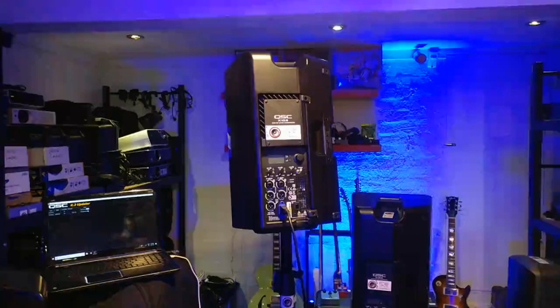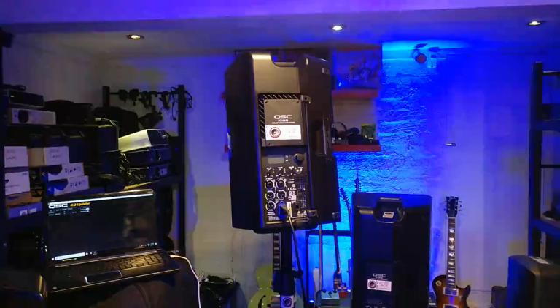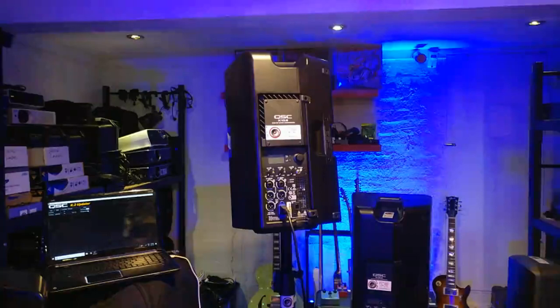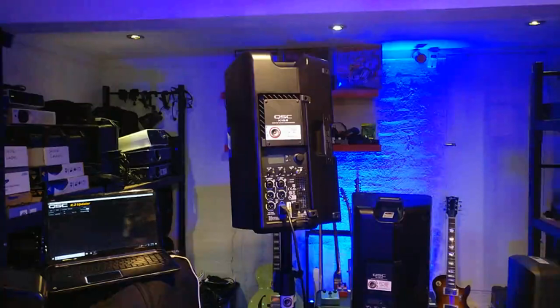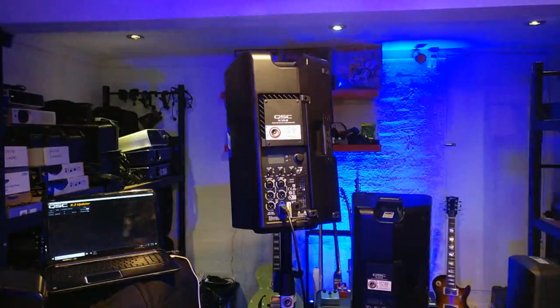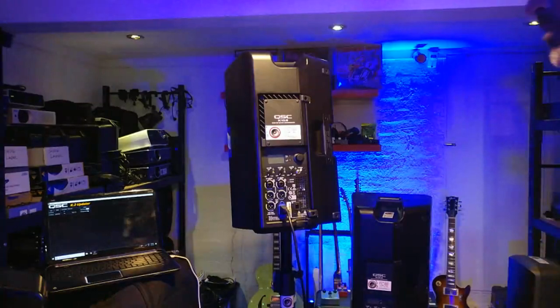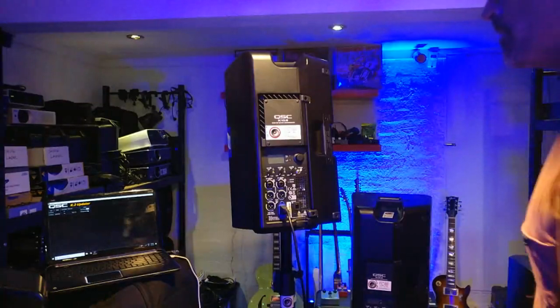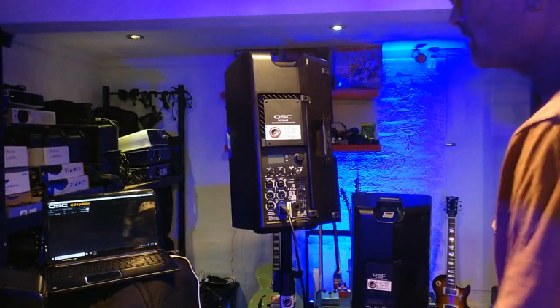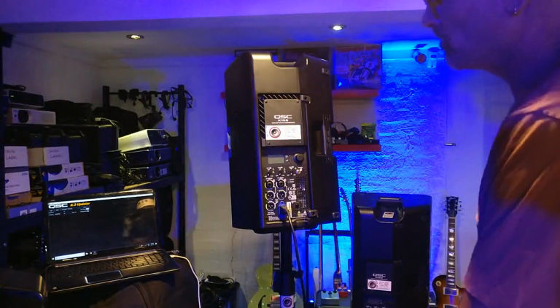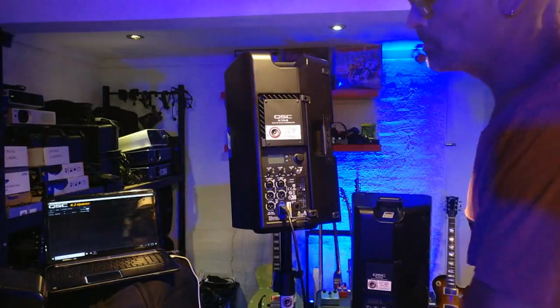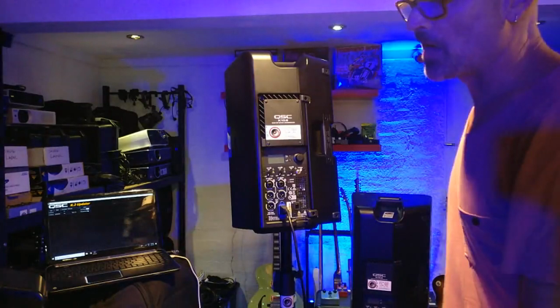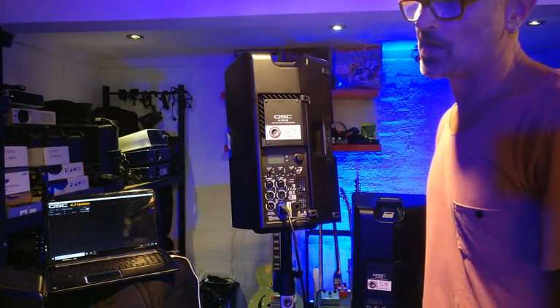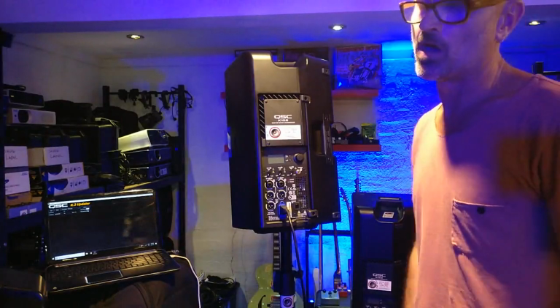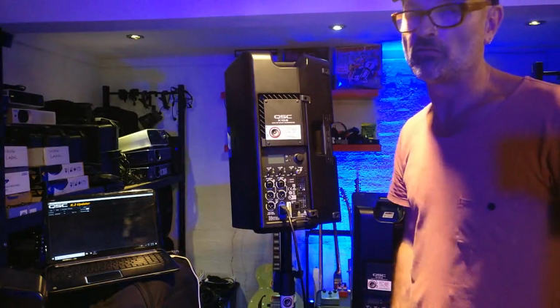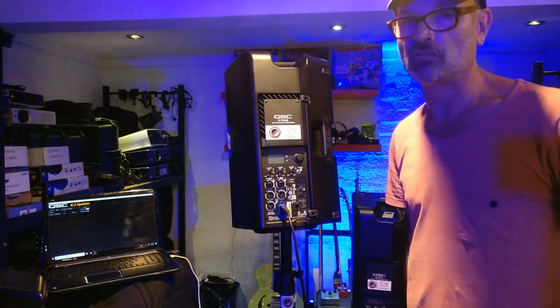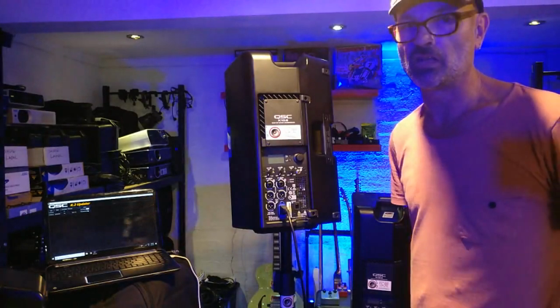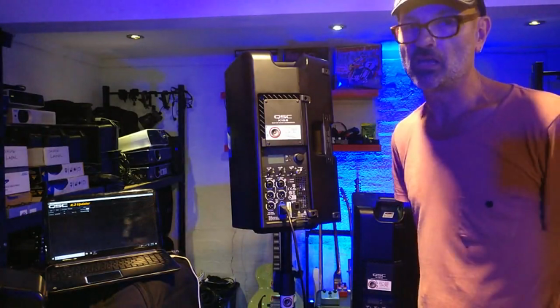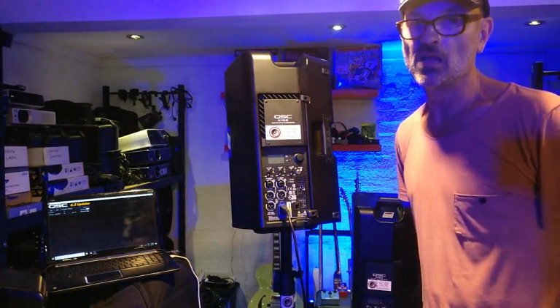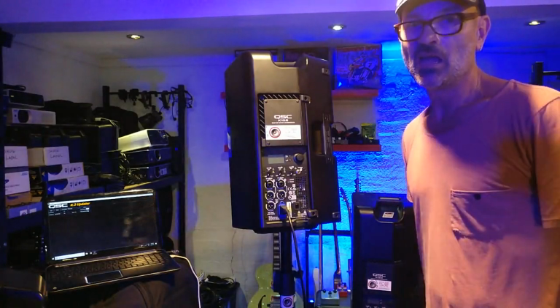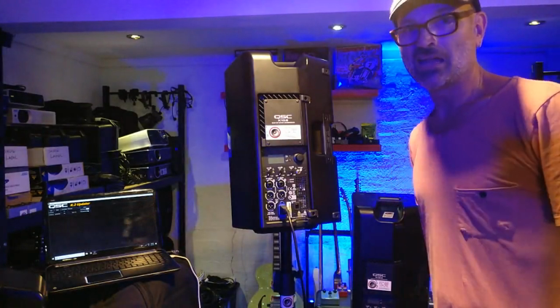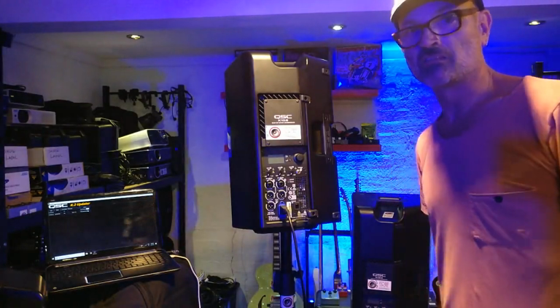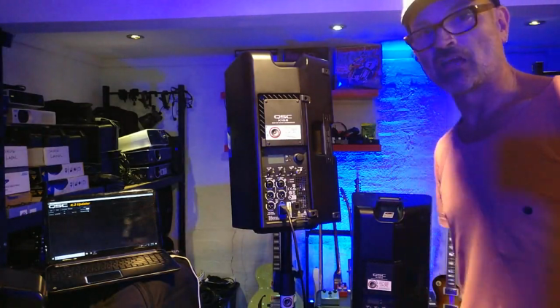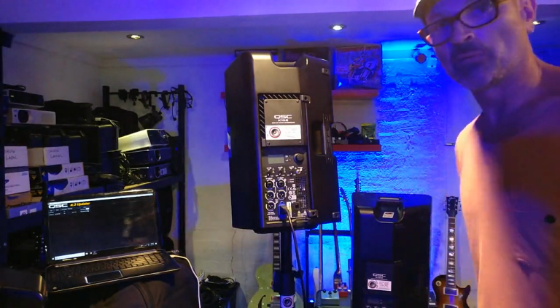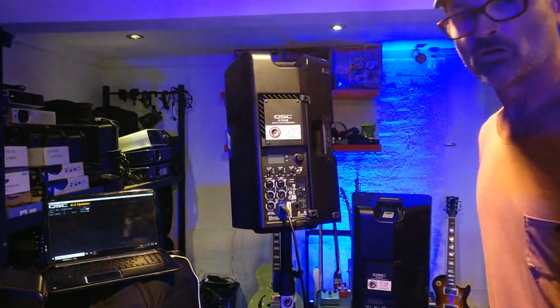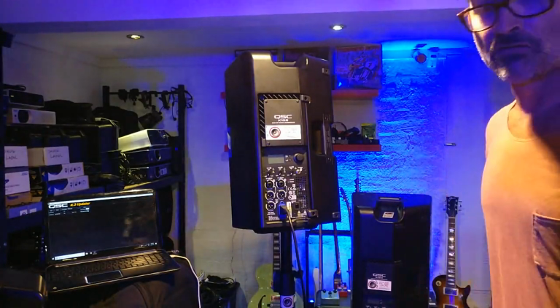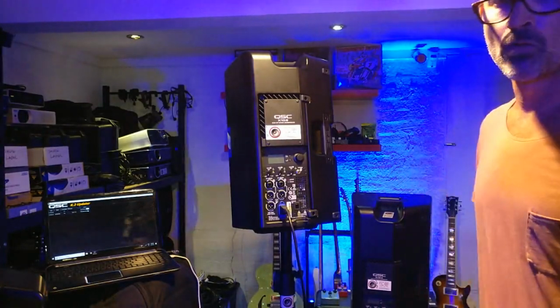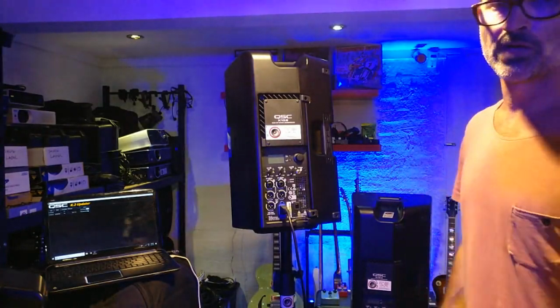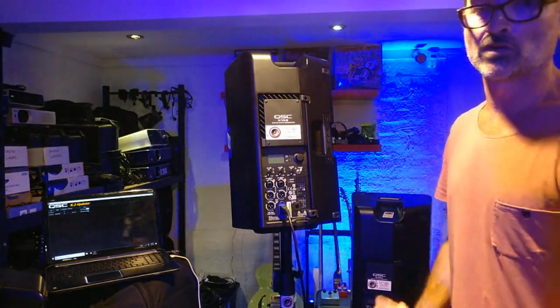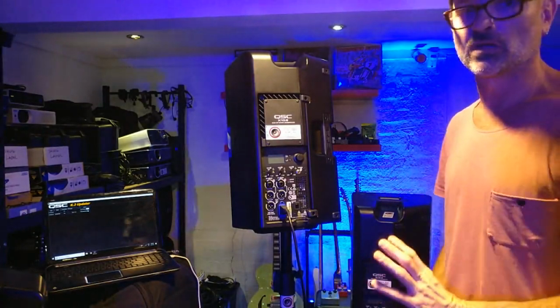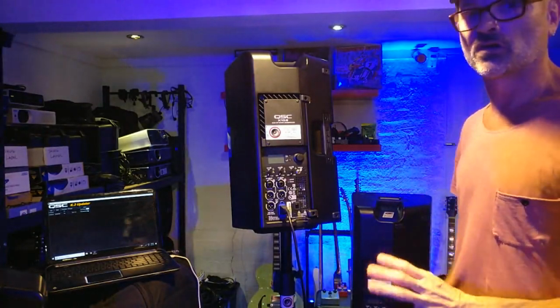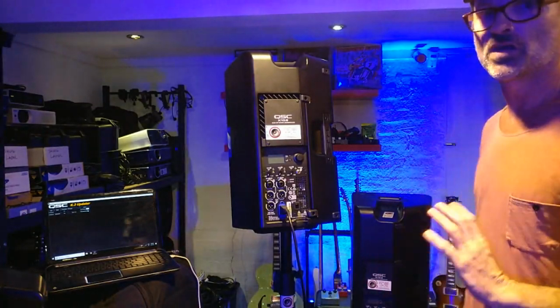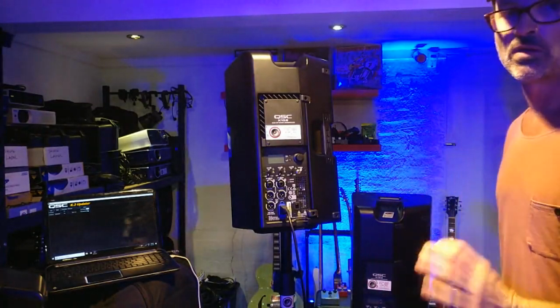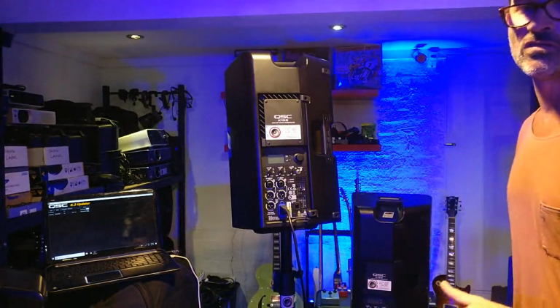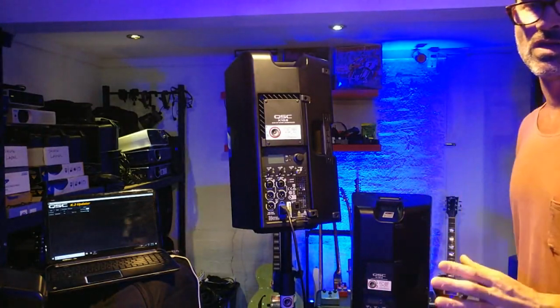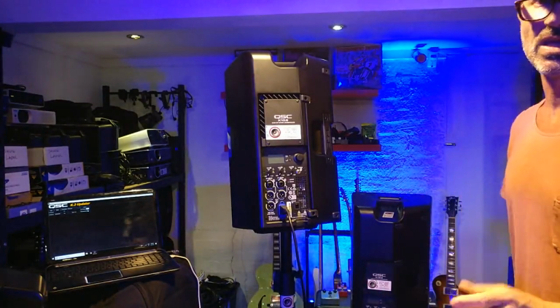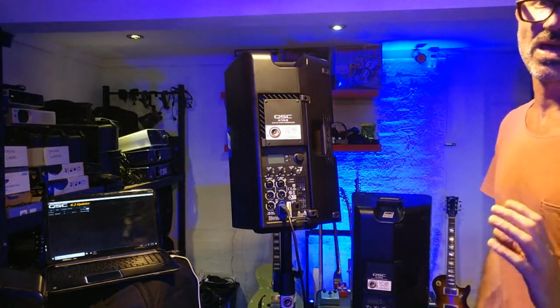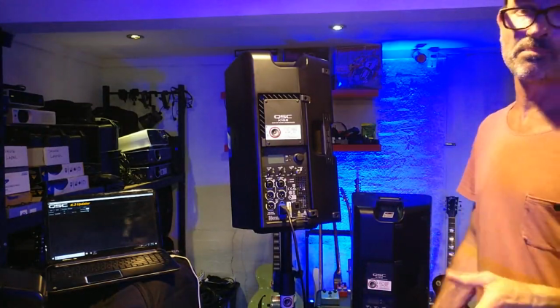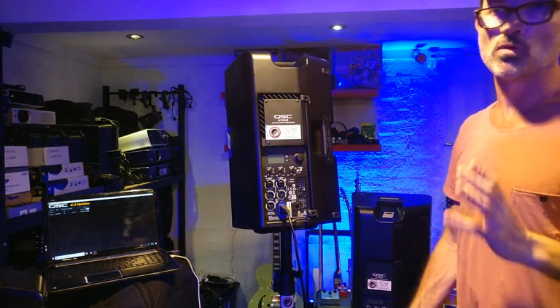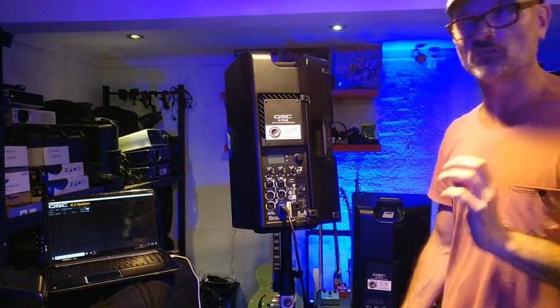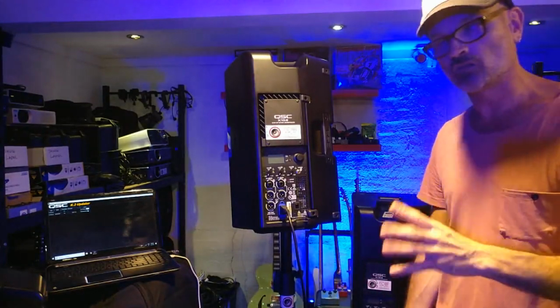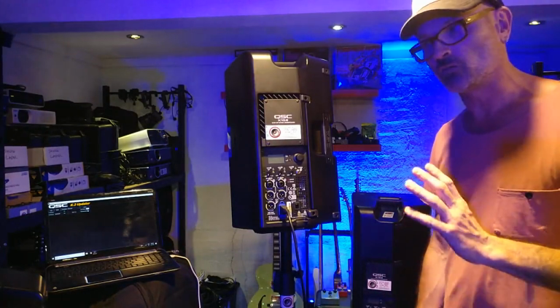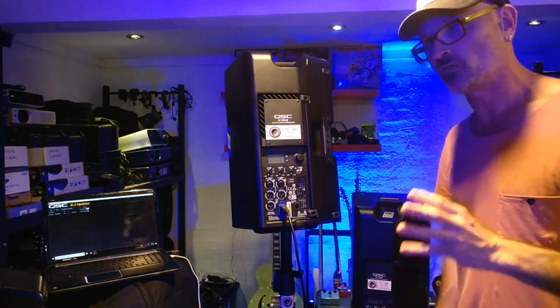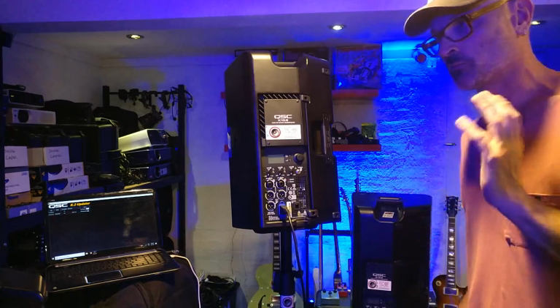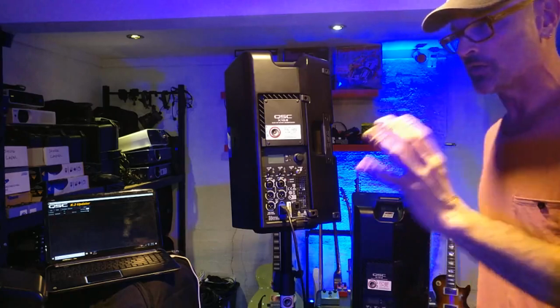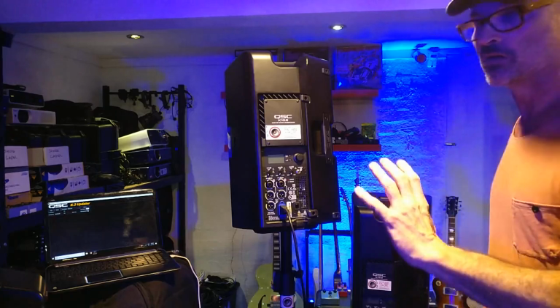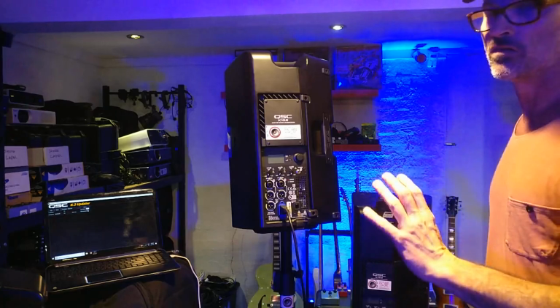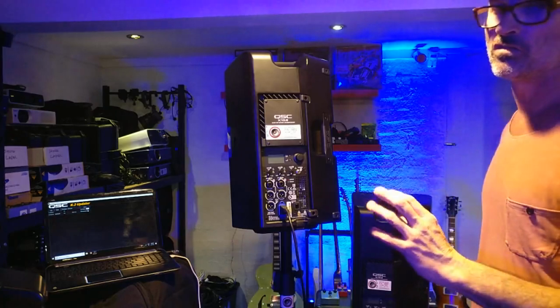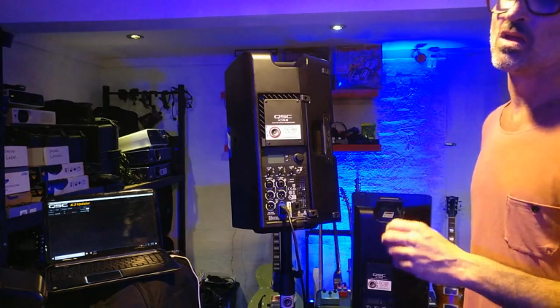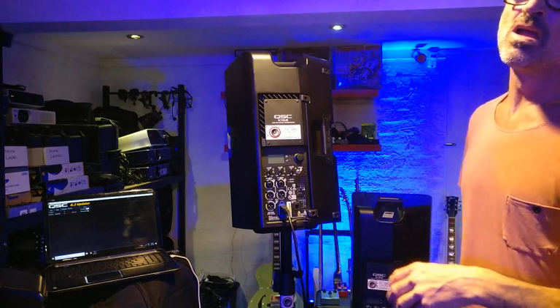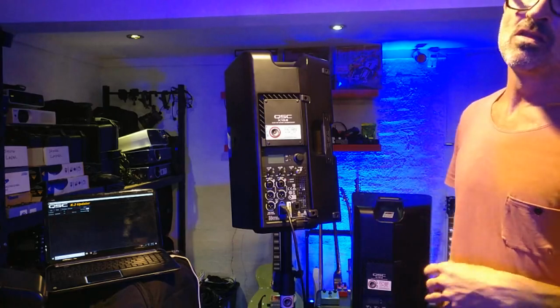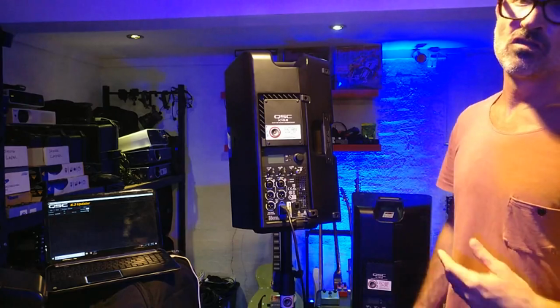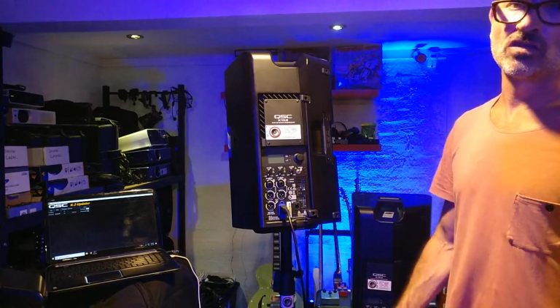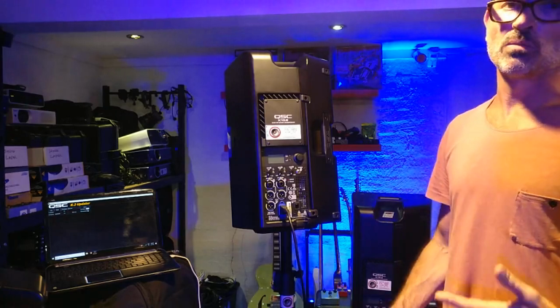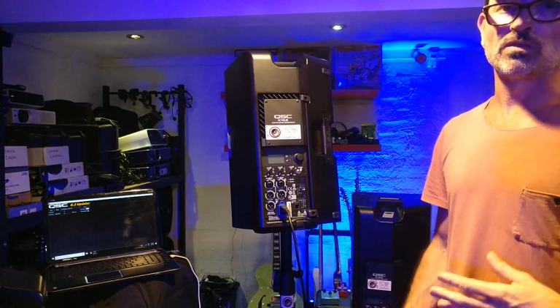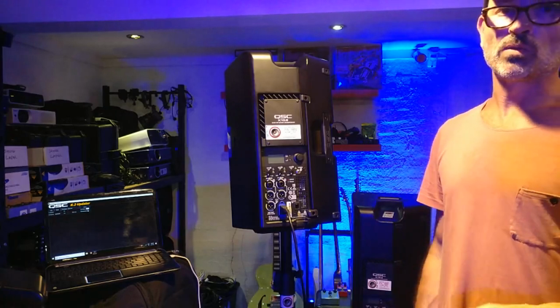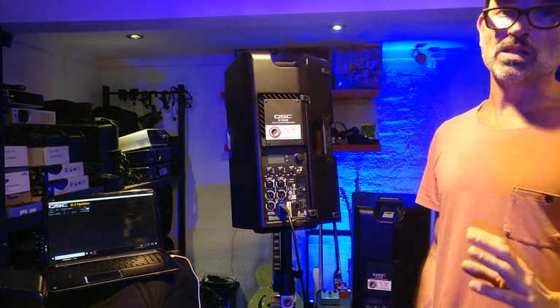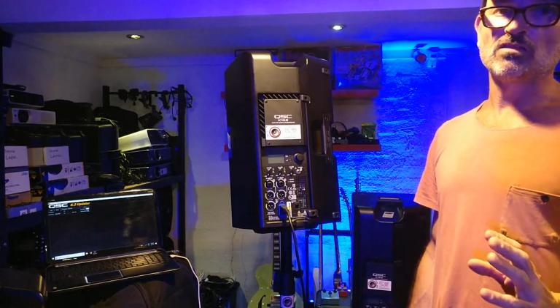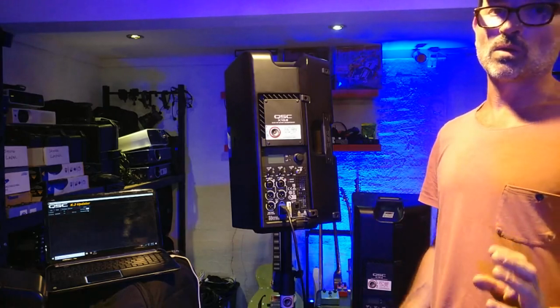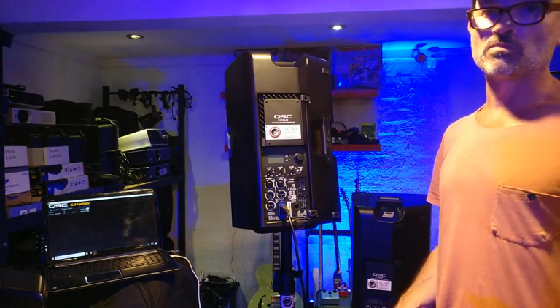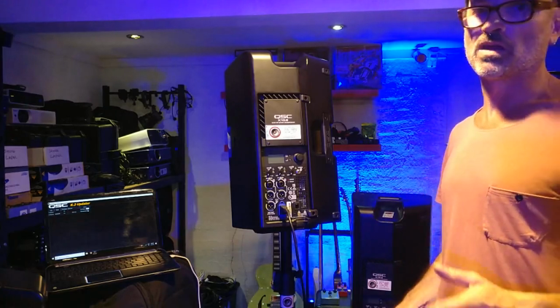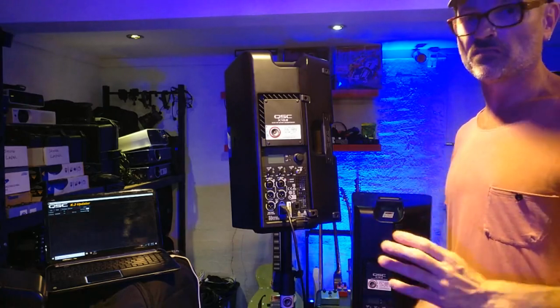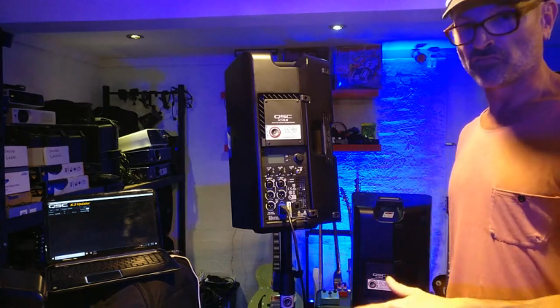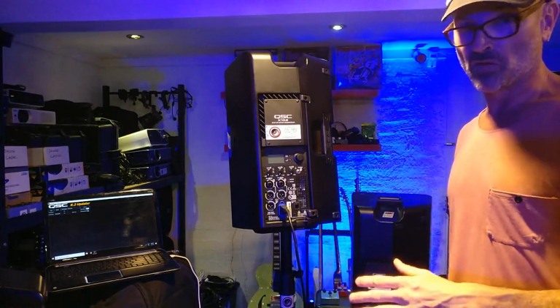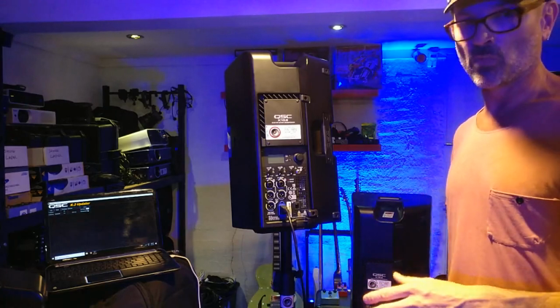Joel from Northern Beaches PA, hi in Sydney. Today we're going to have a quick look at our QSC K.2 speakers to see whether we need to update the firmware.